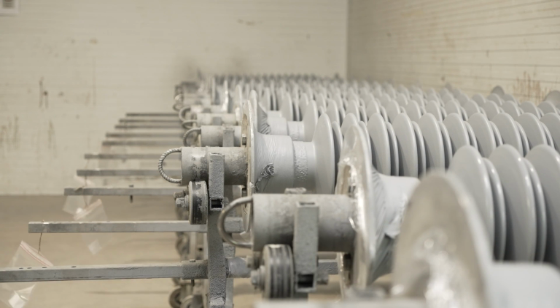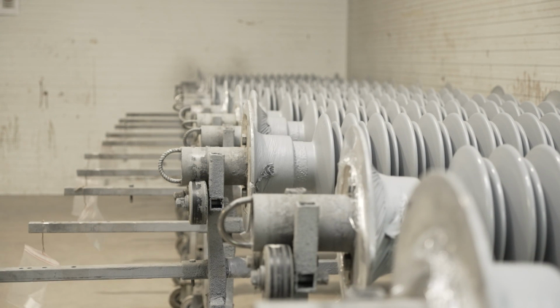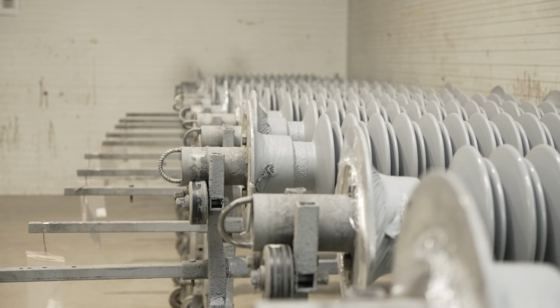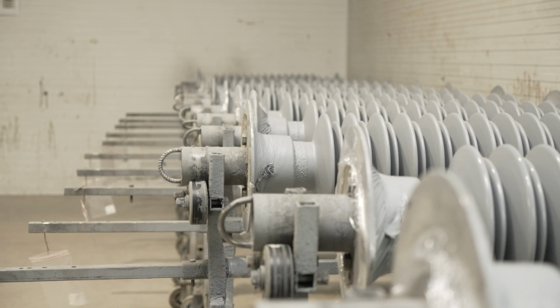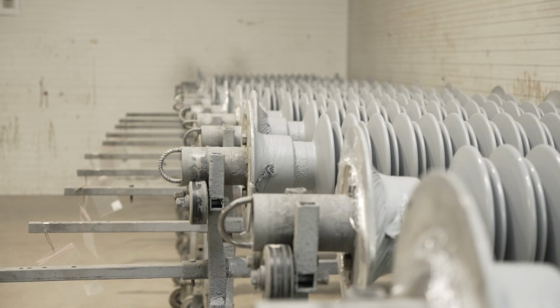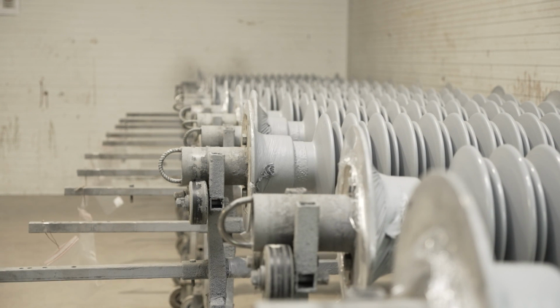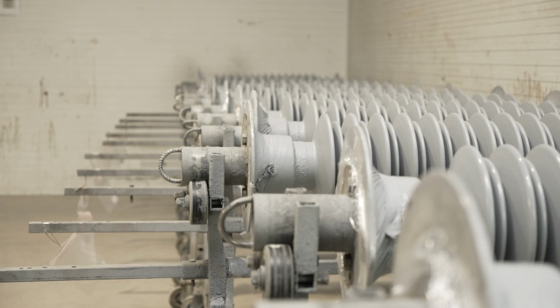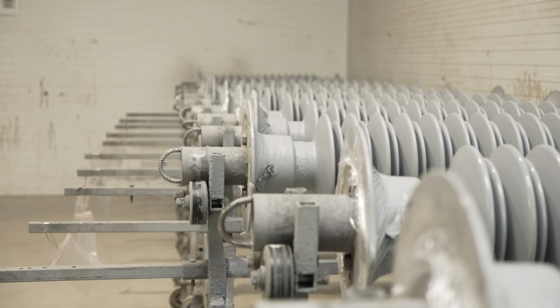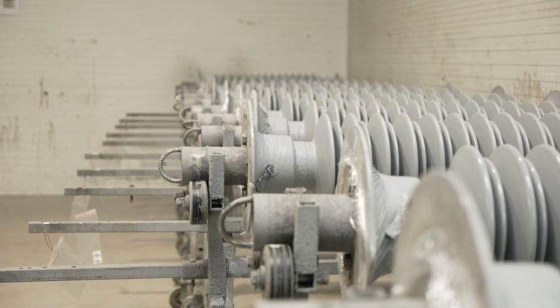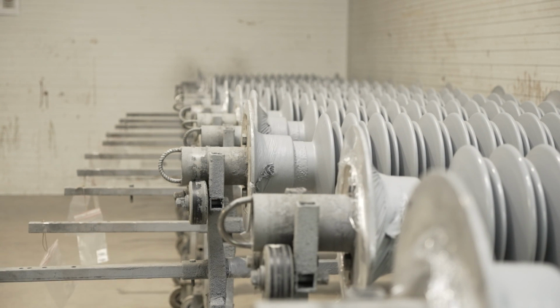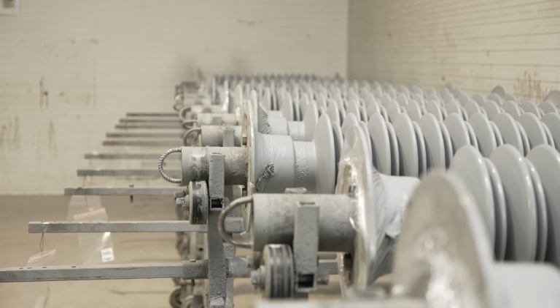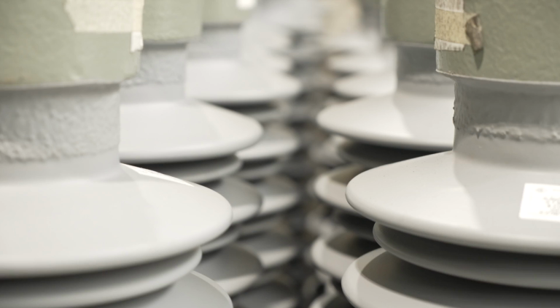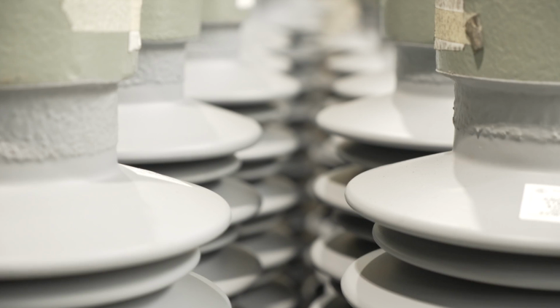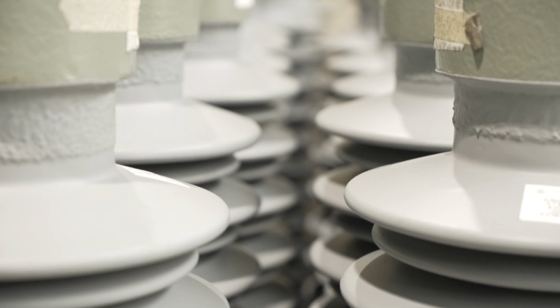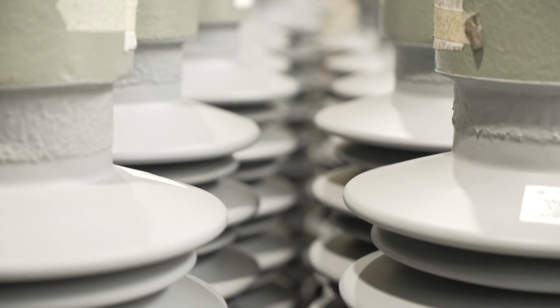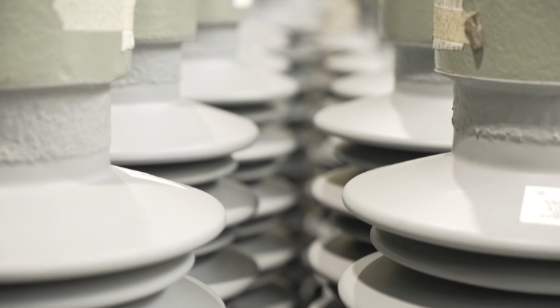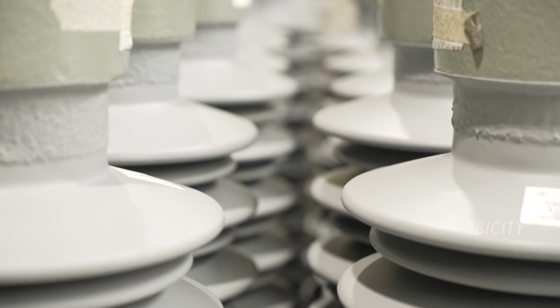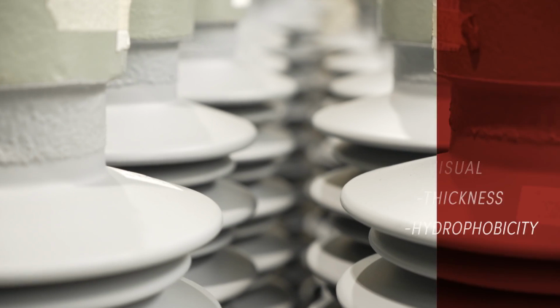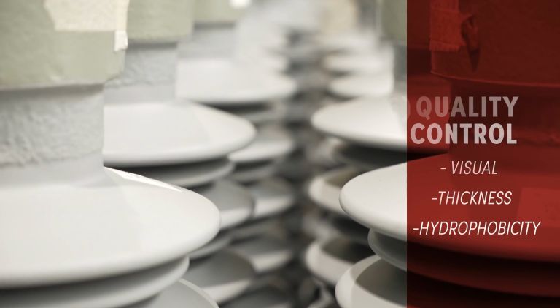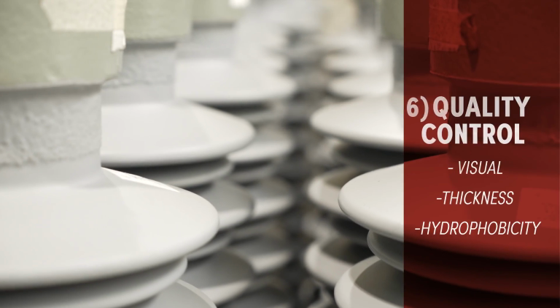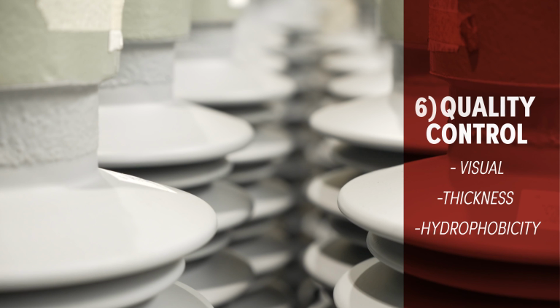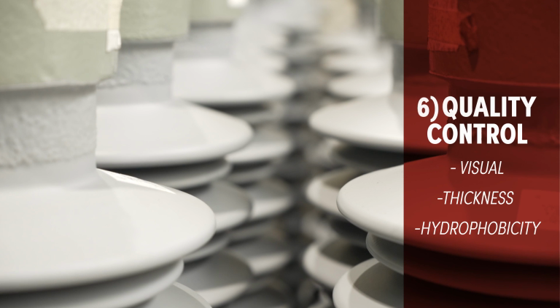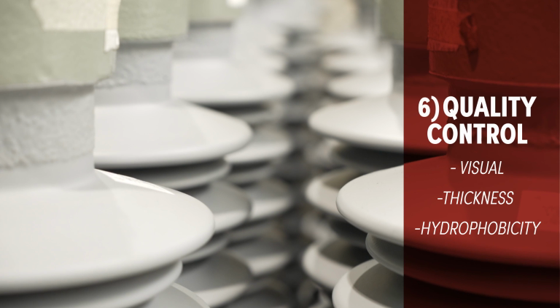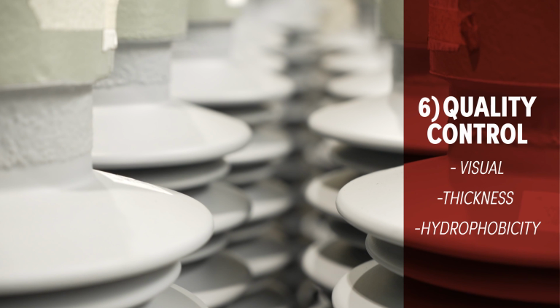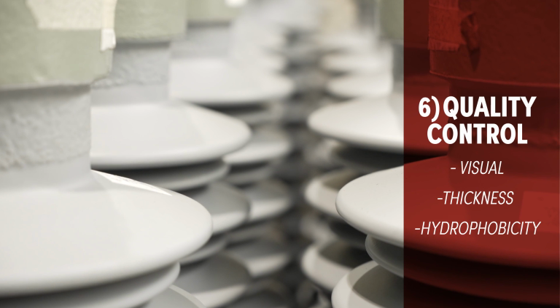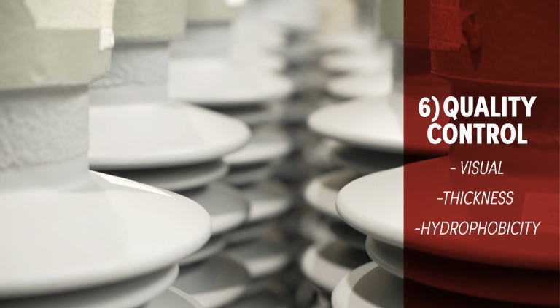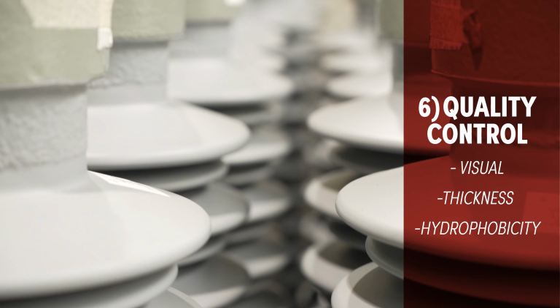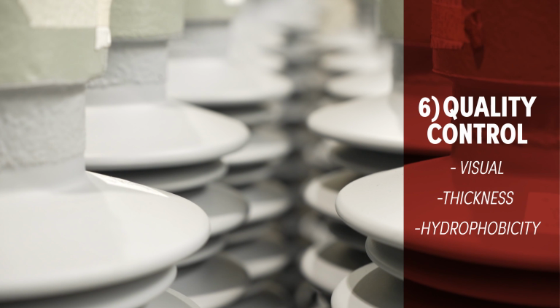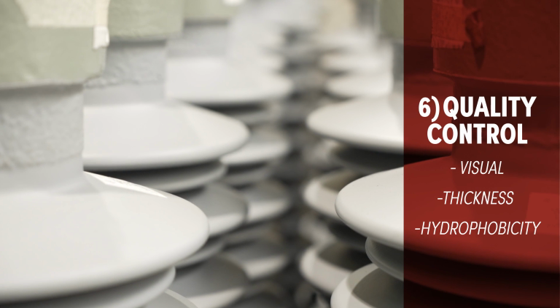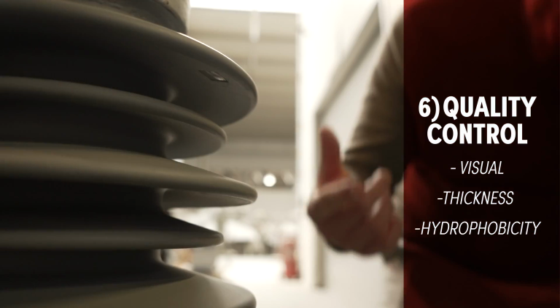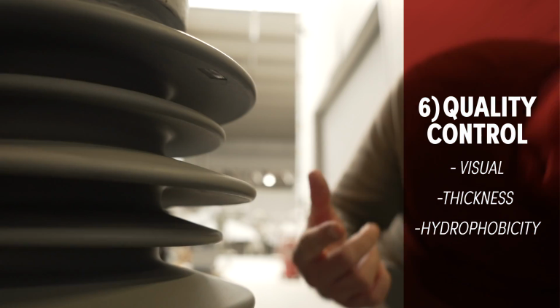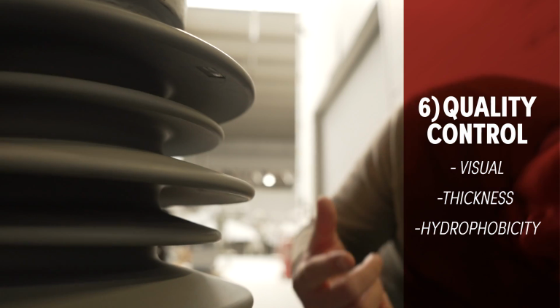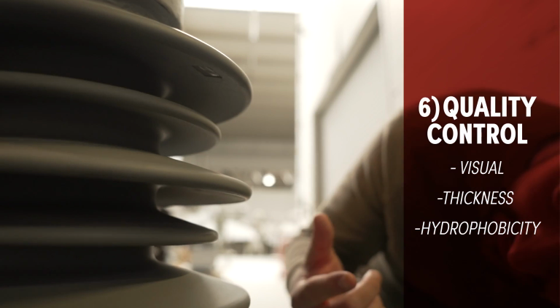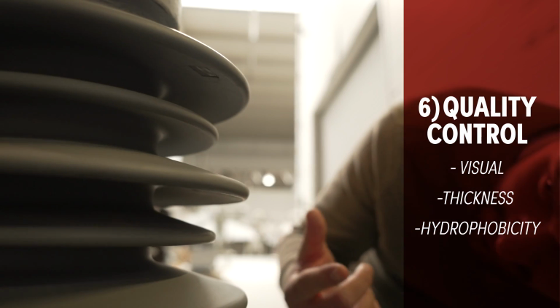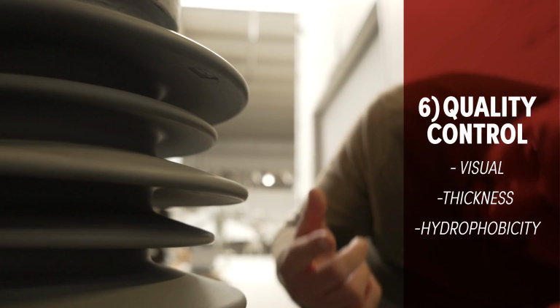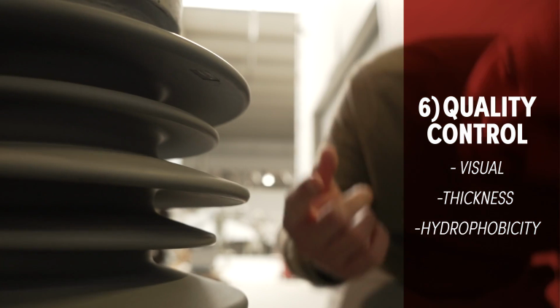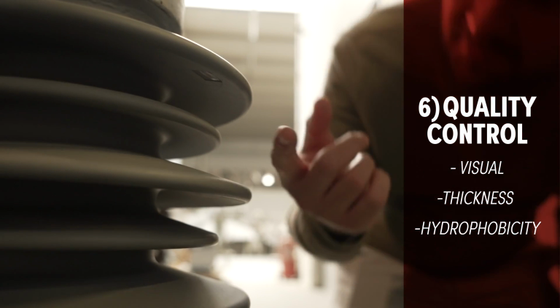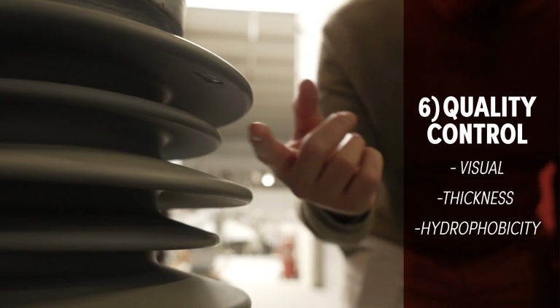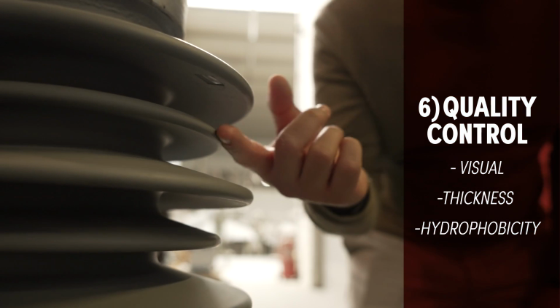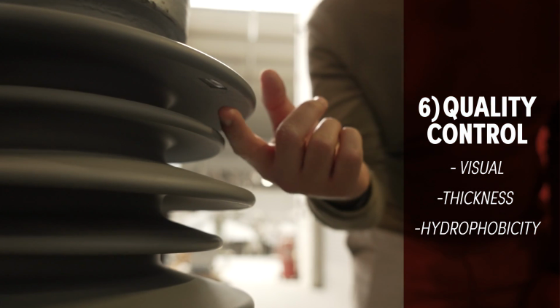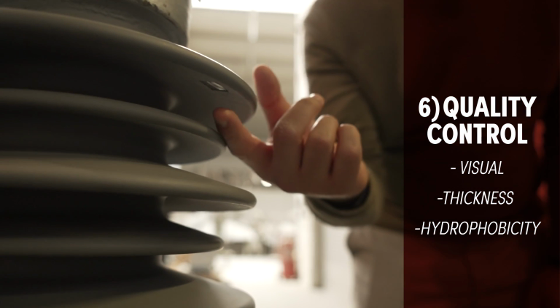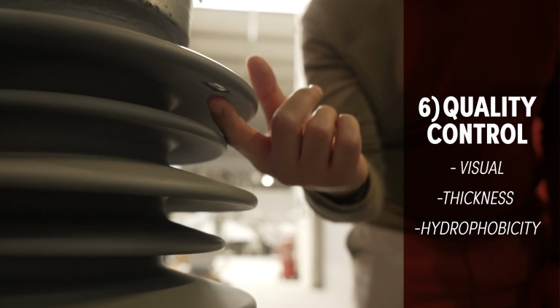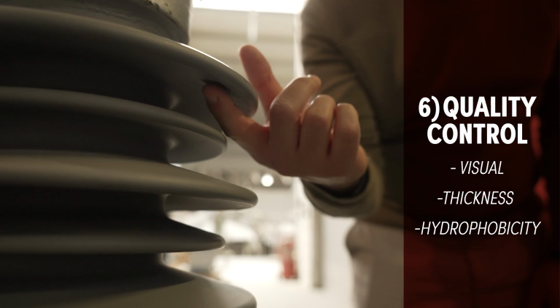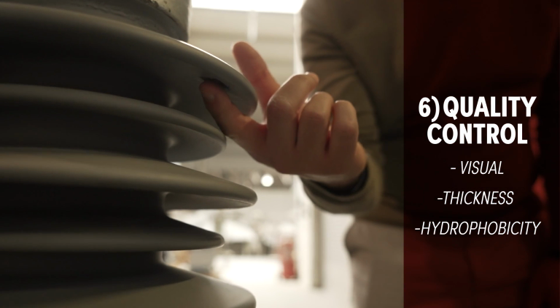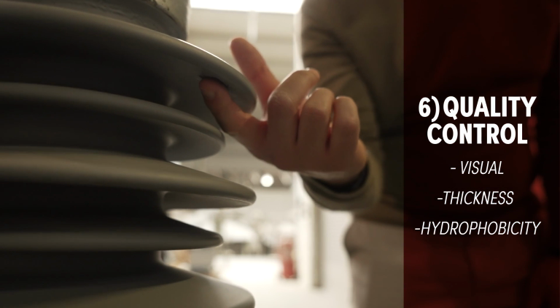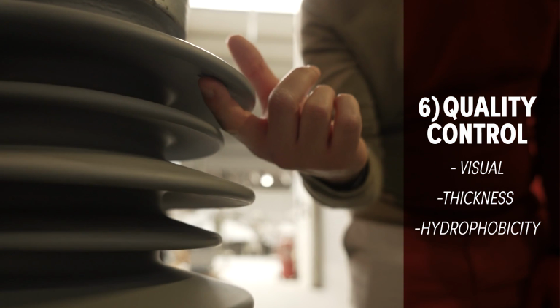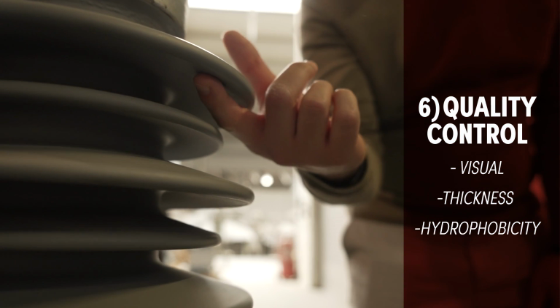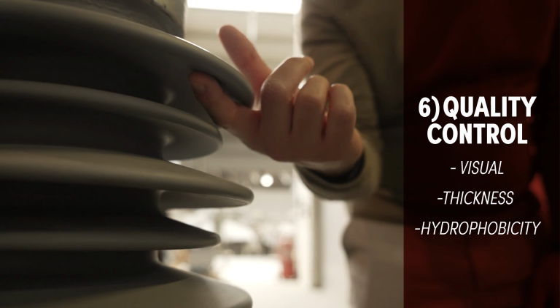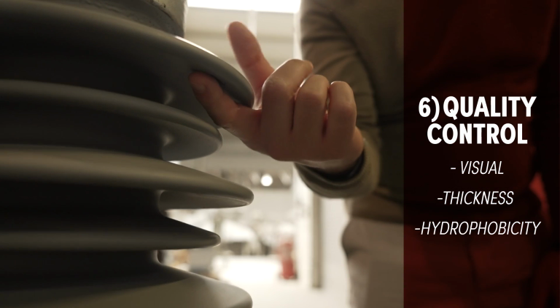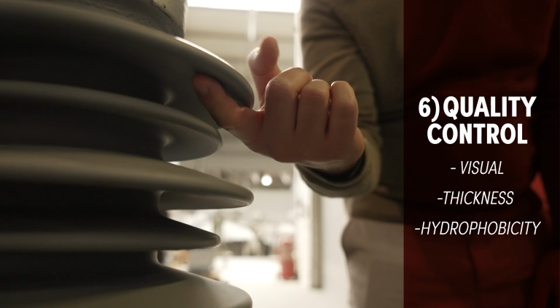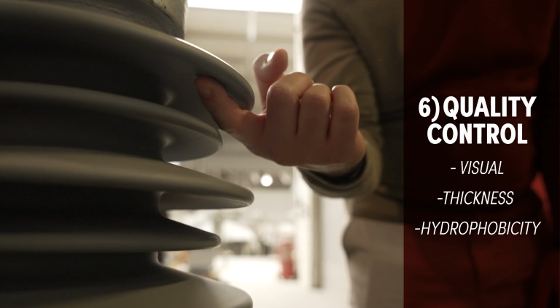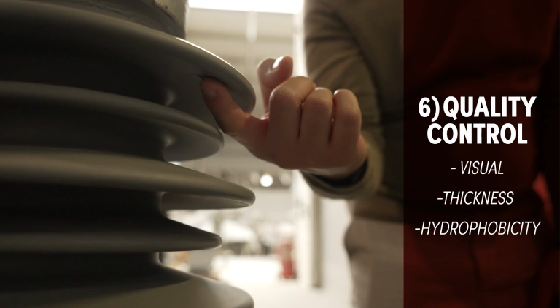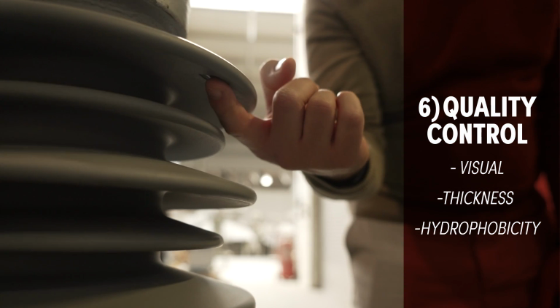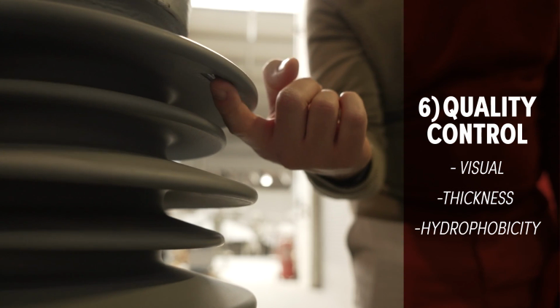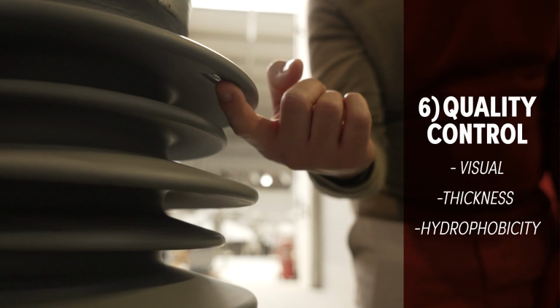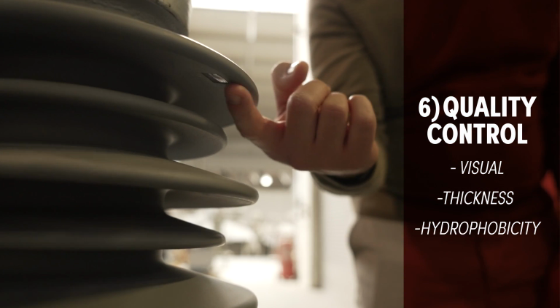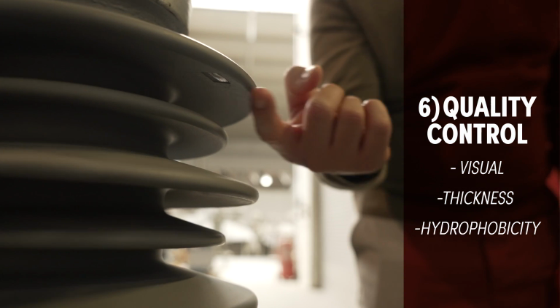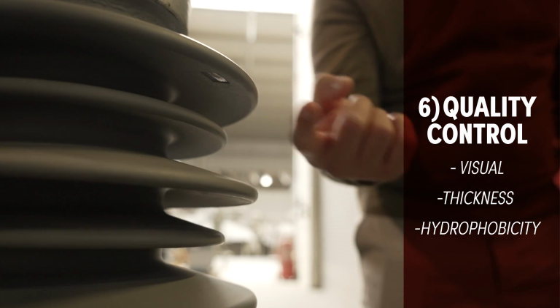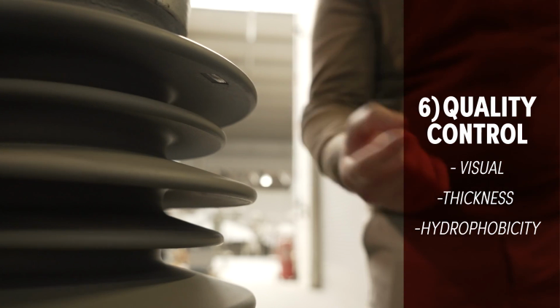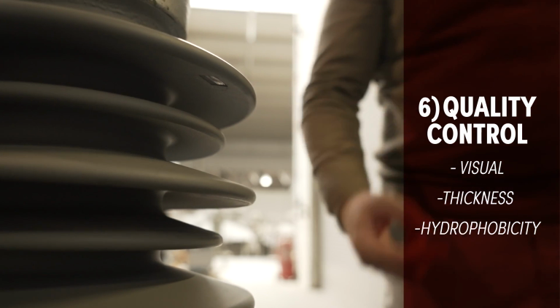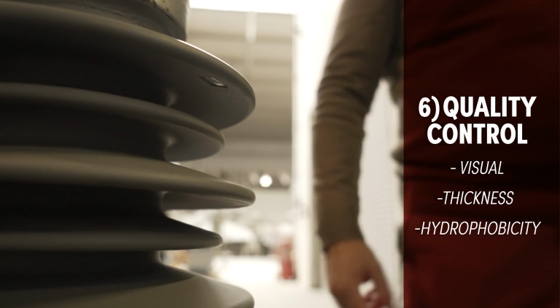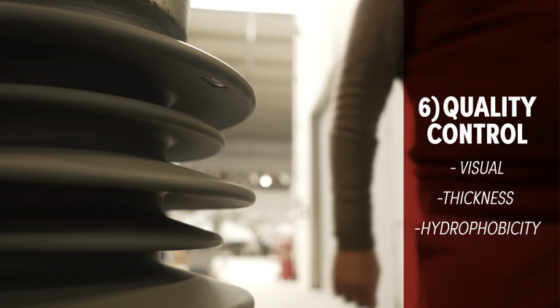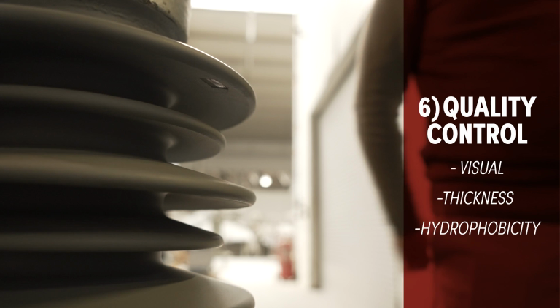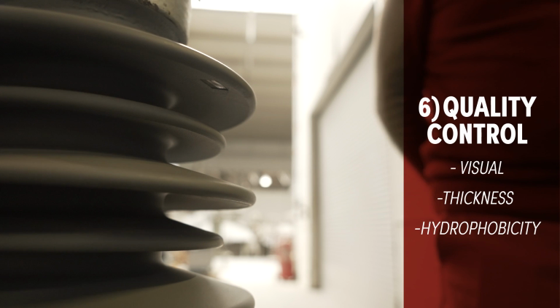Perform a visual inspection to ensure there are no nicks, cuts, cracks, or any other surface damages.